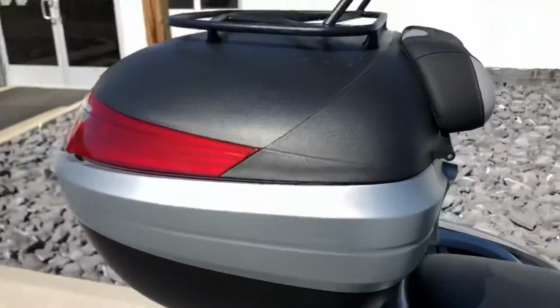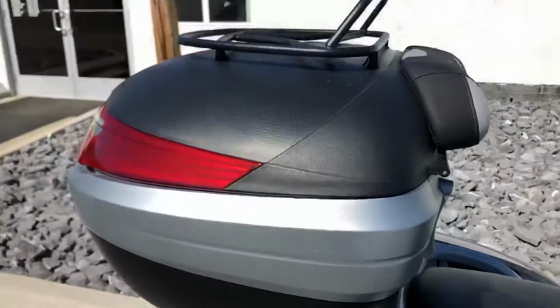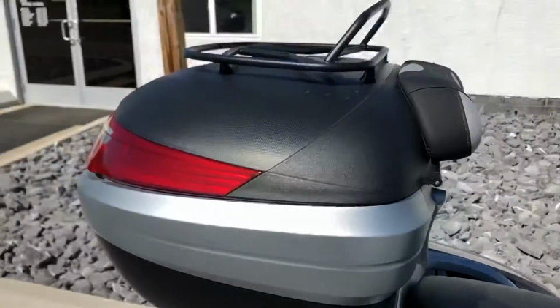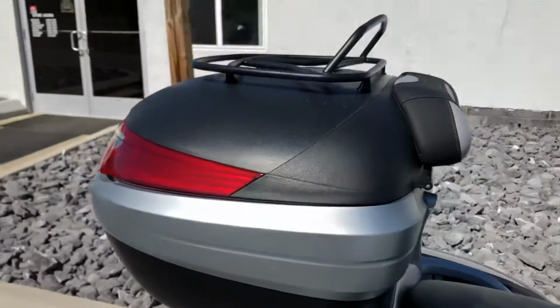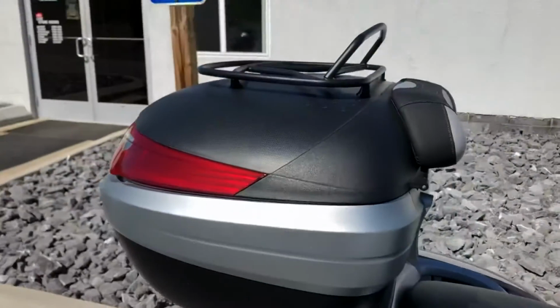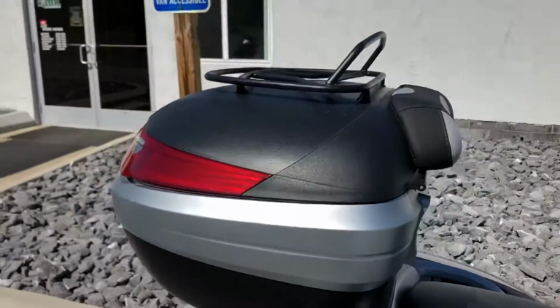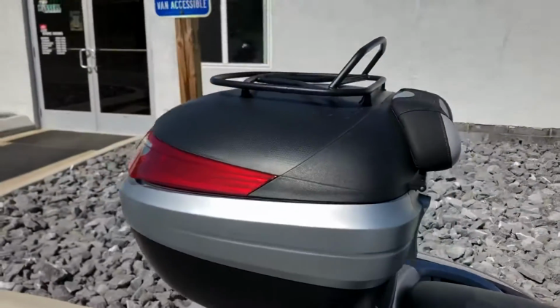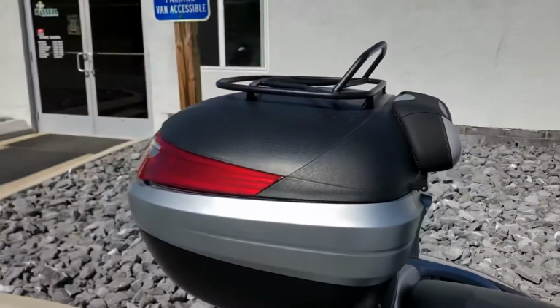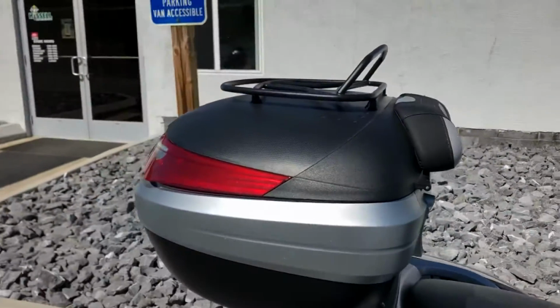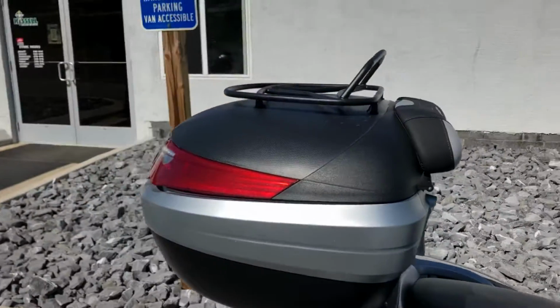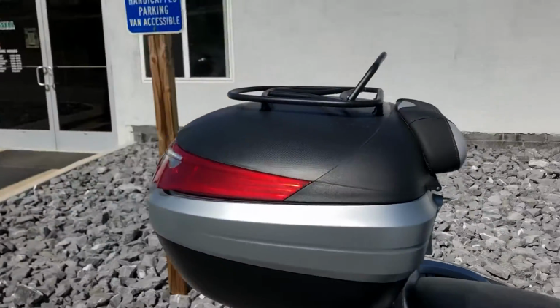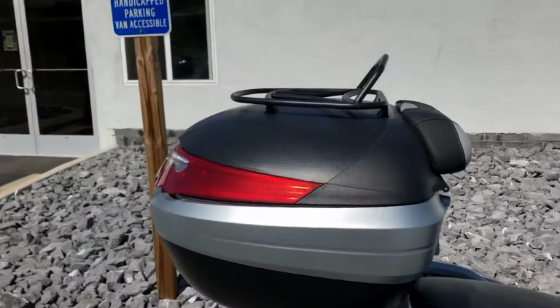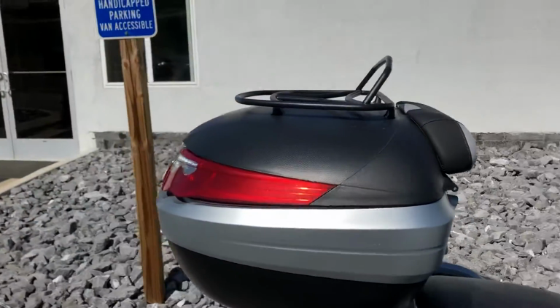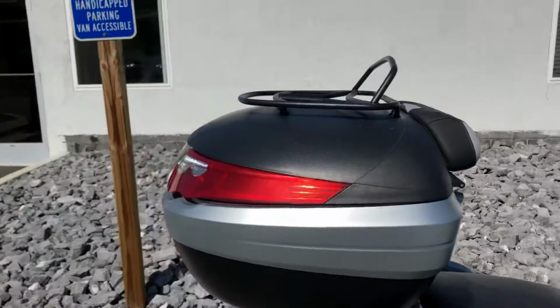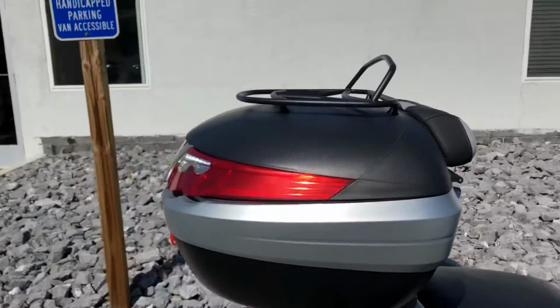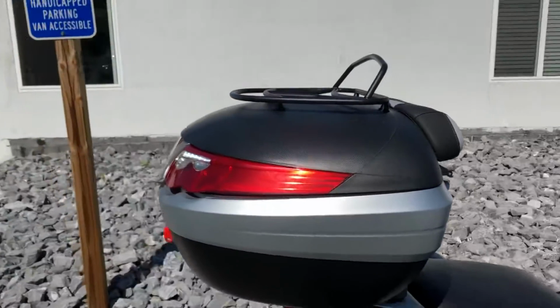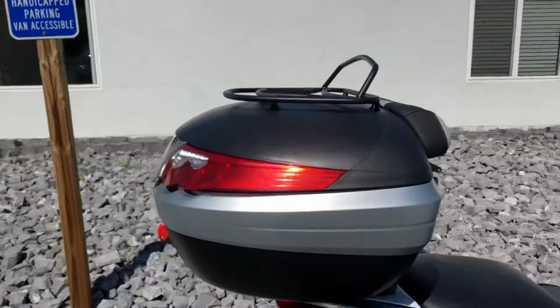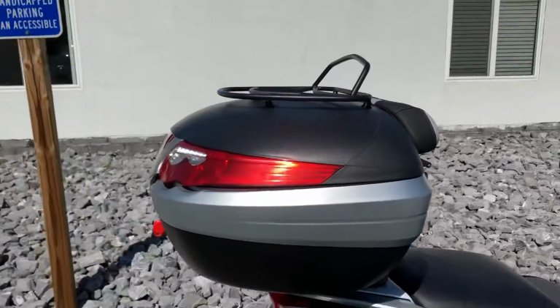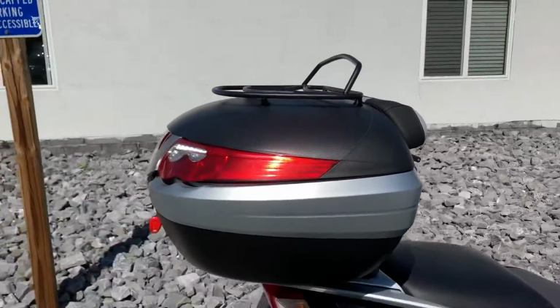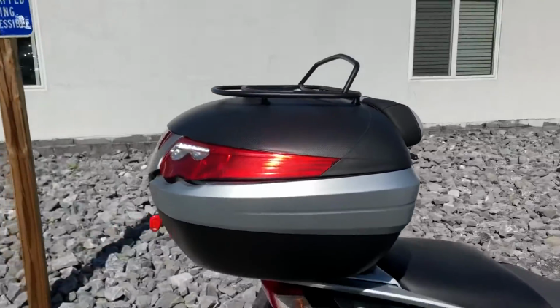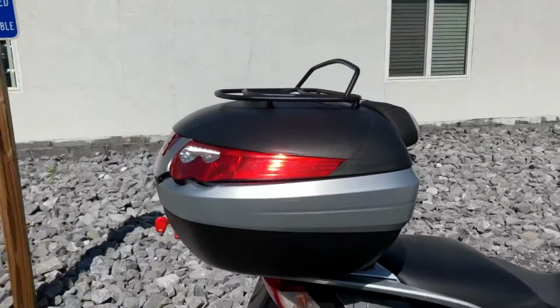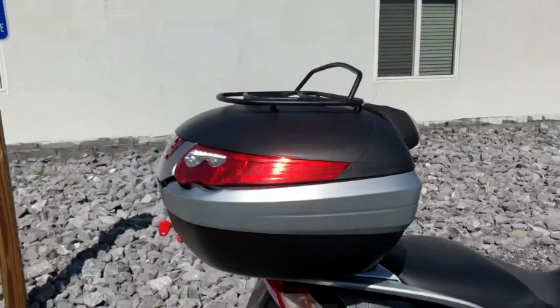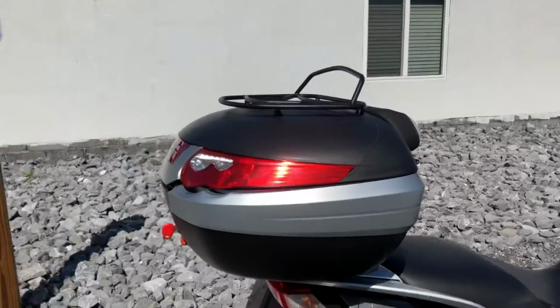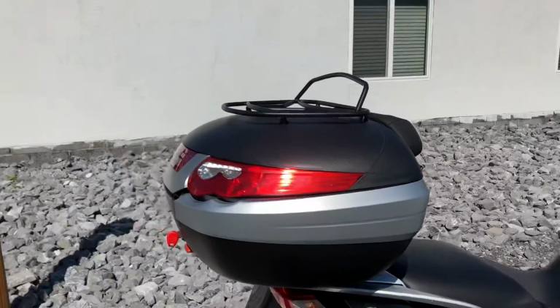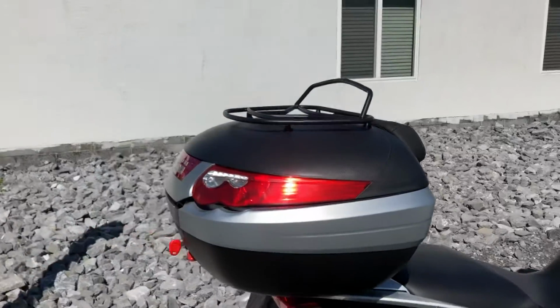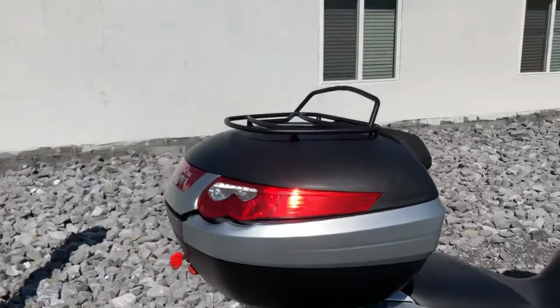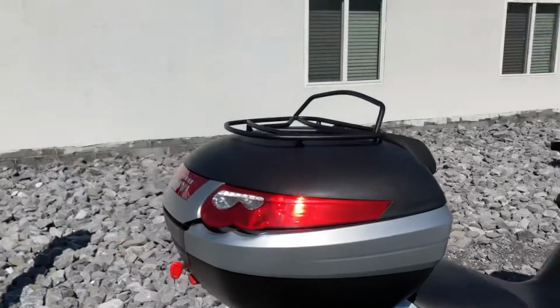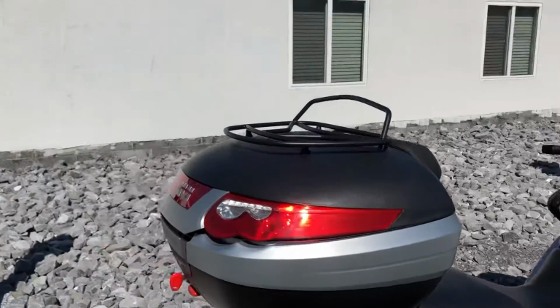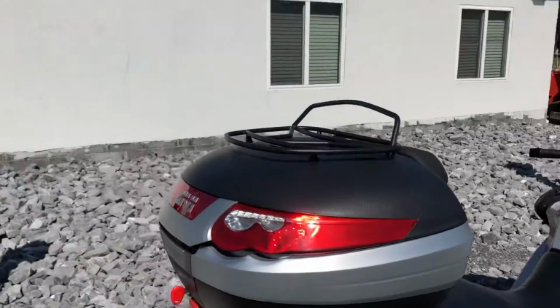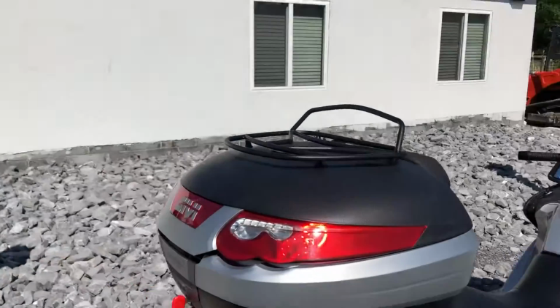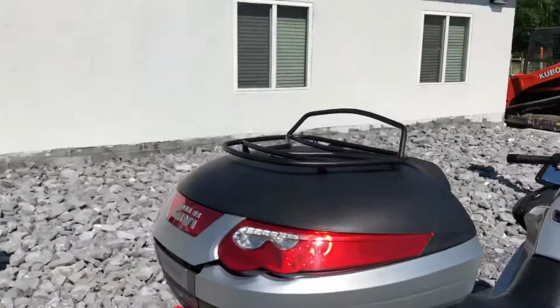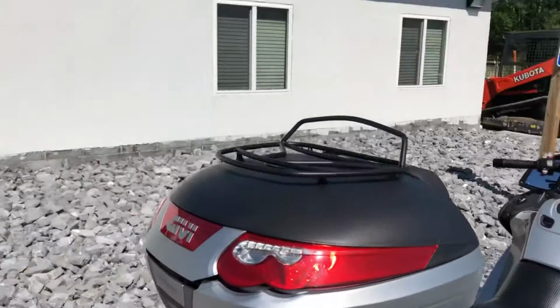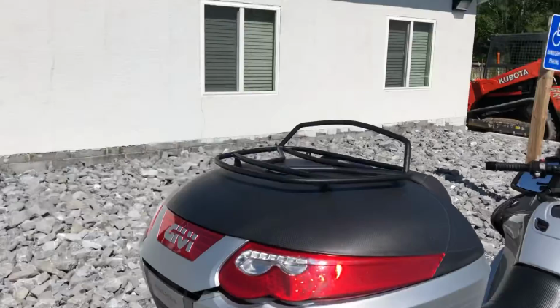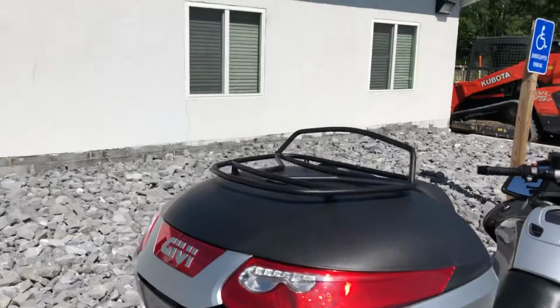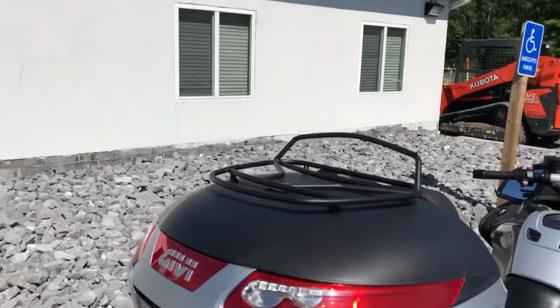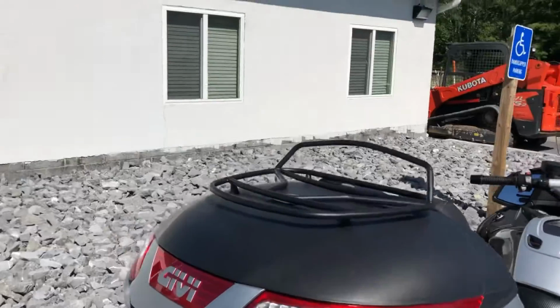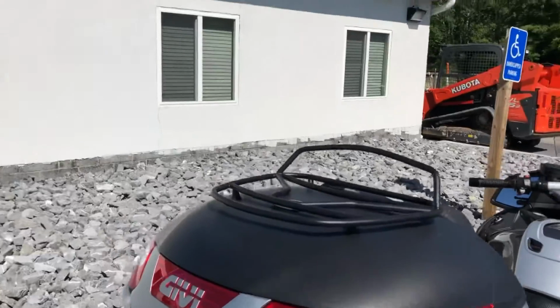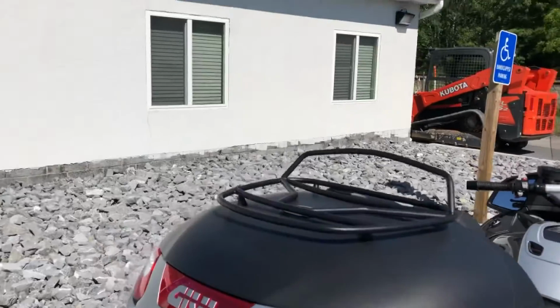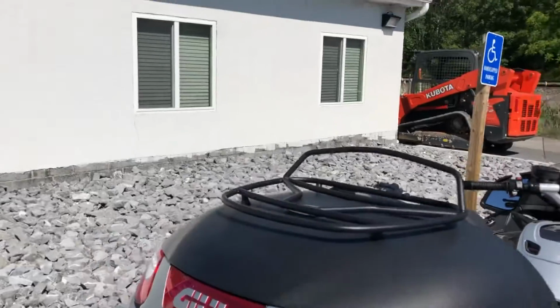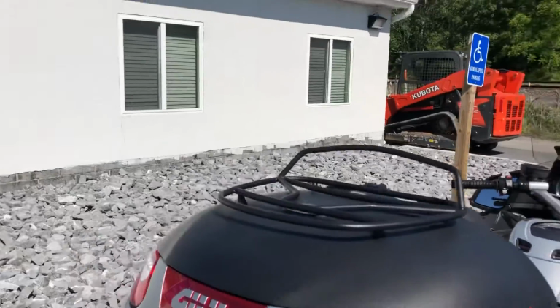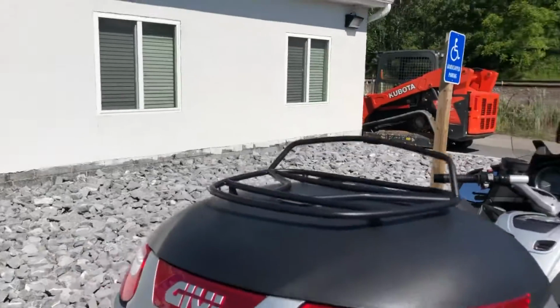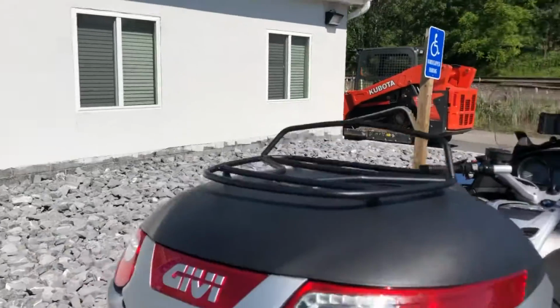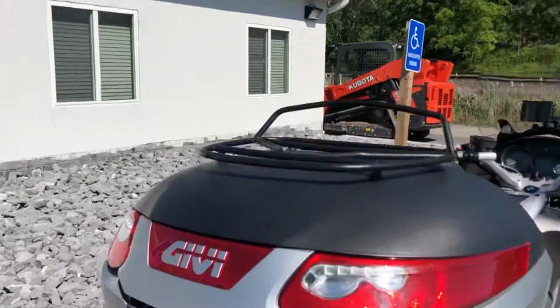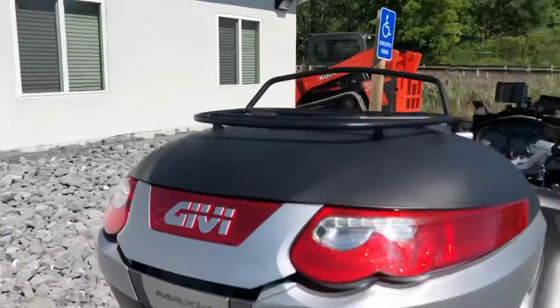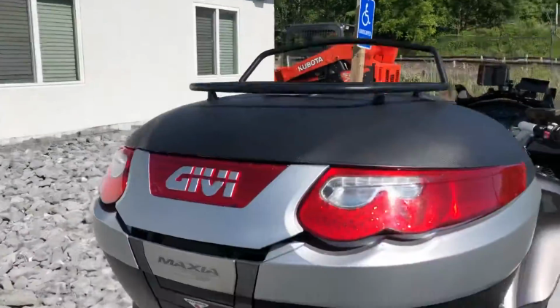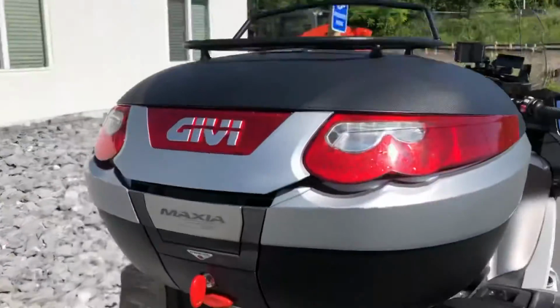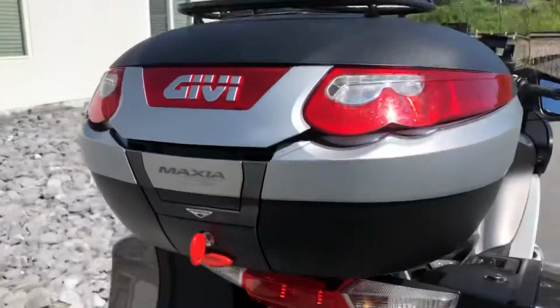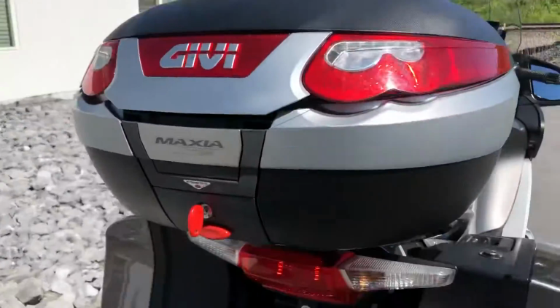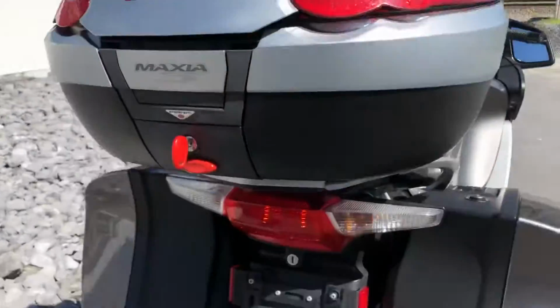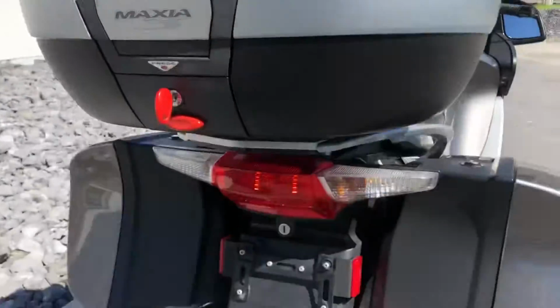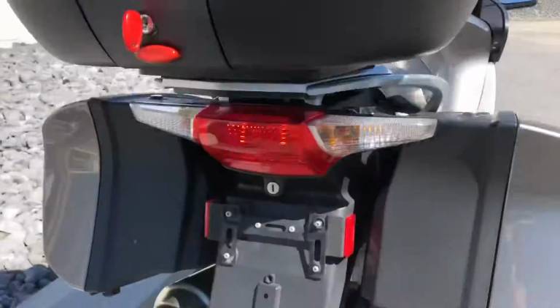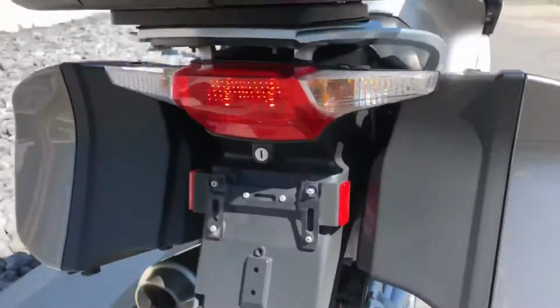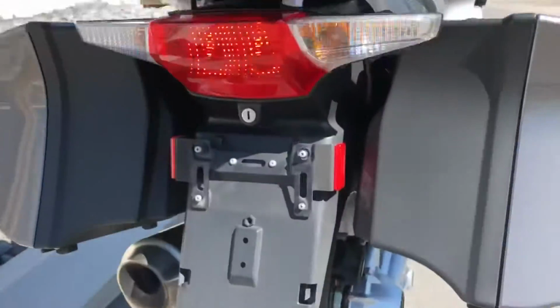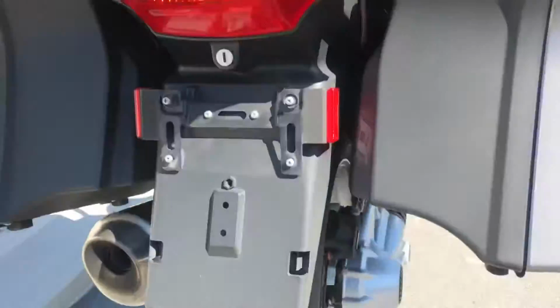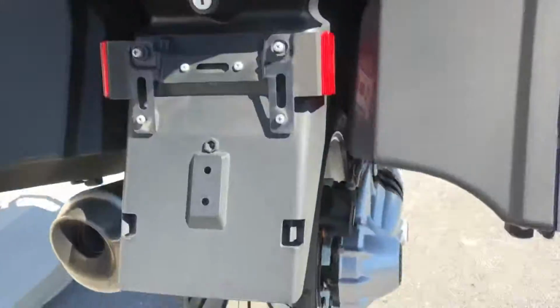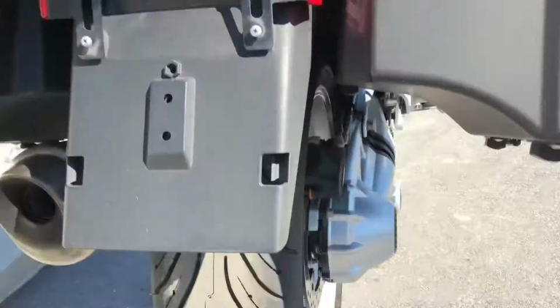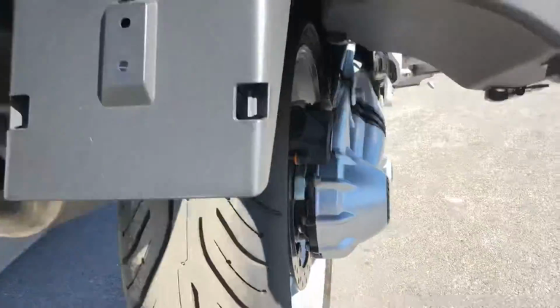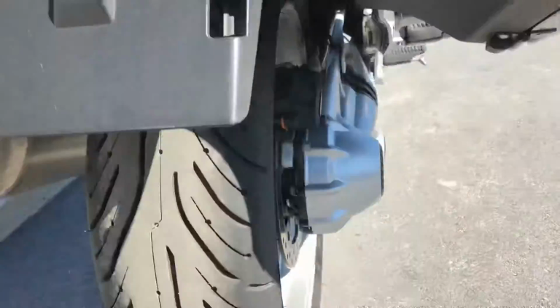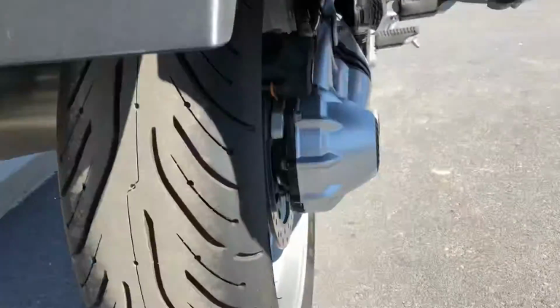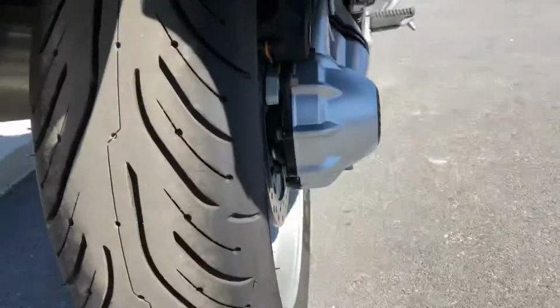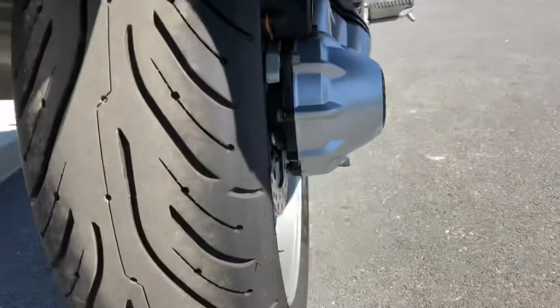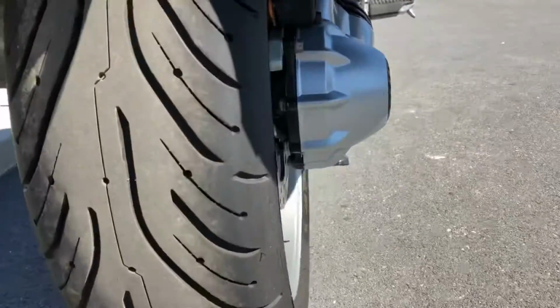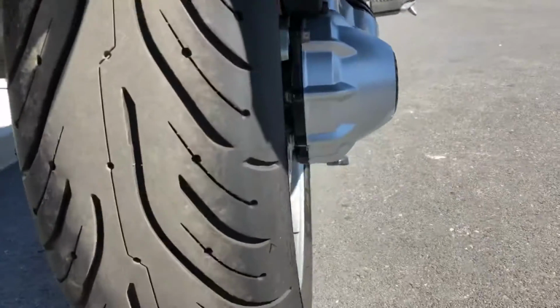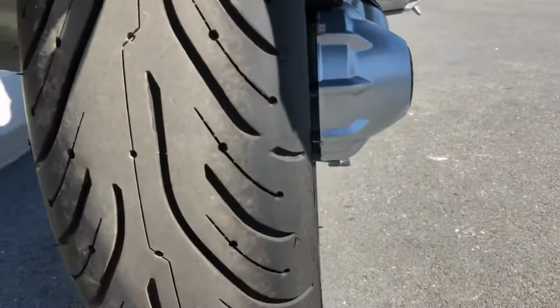GV Mono Key top case and luggage rack. Tires are good.